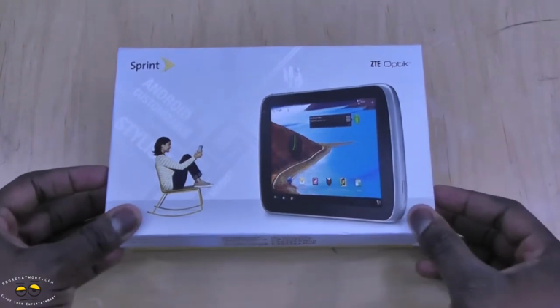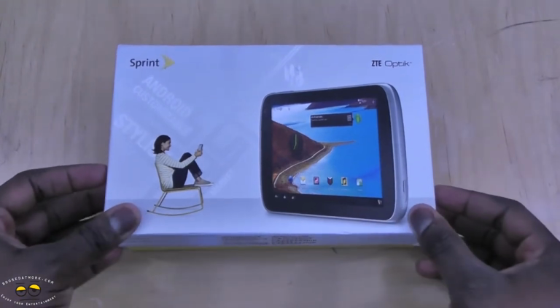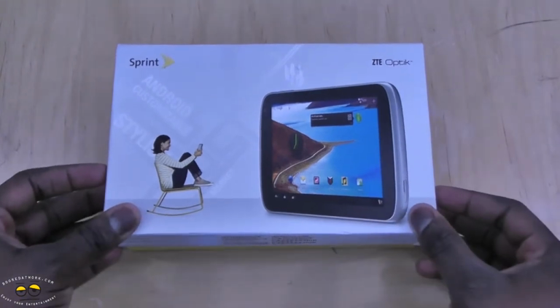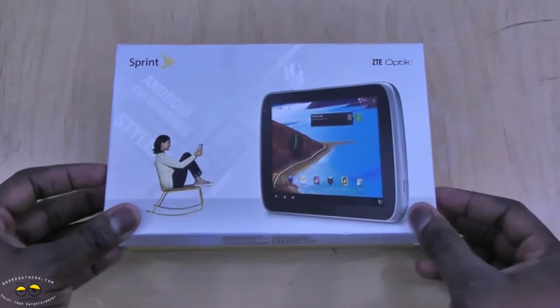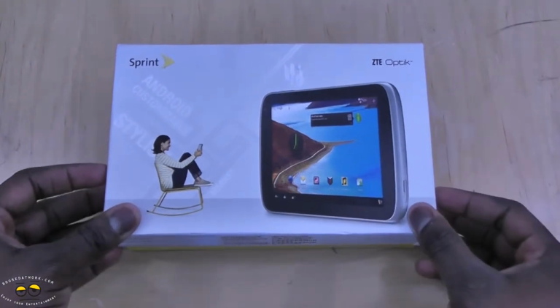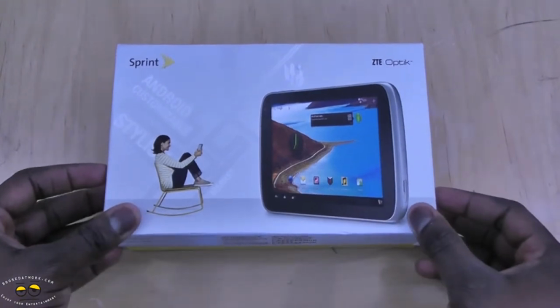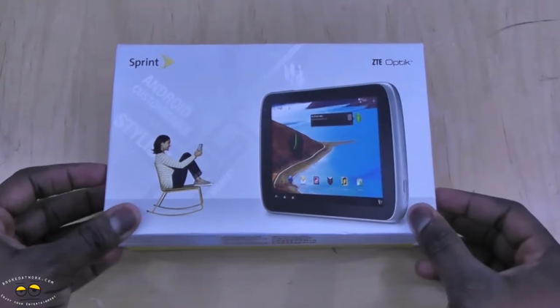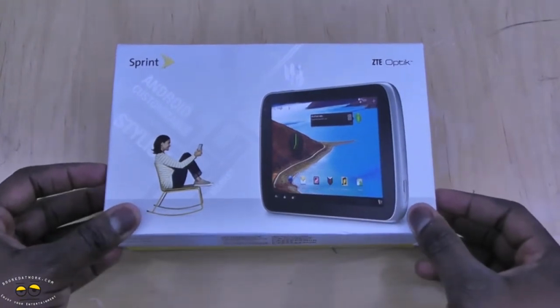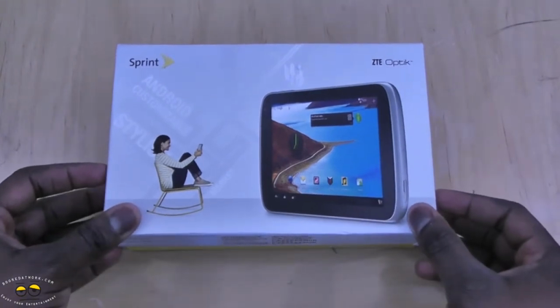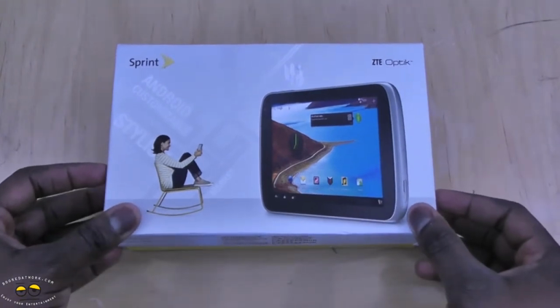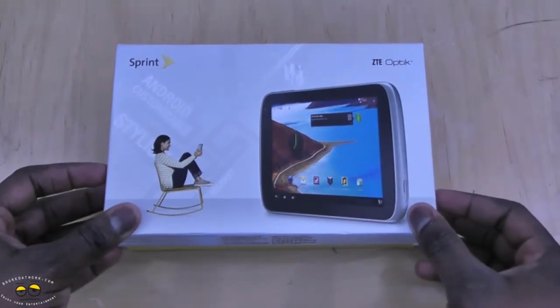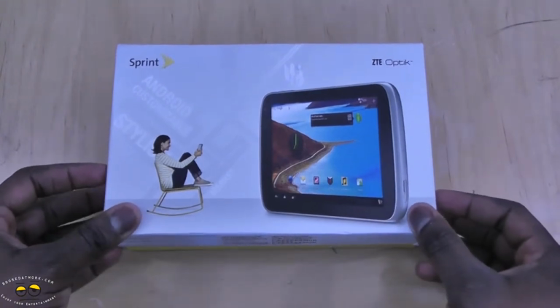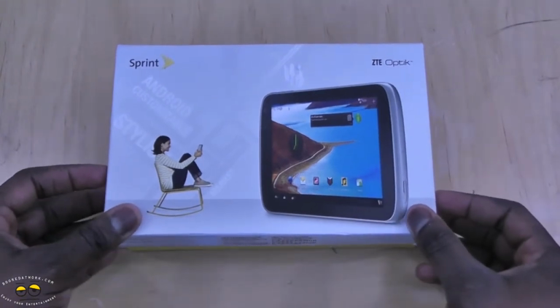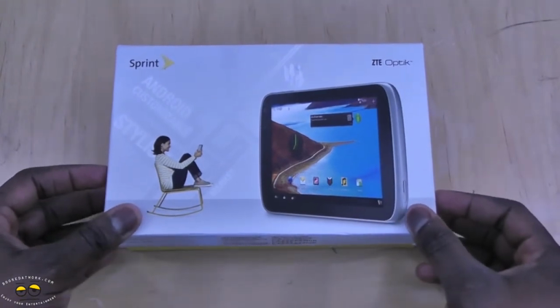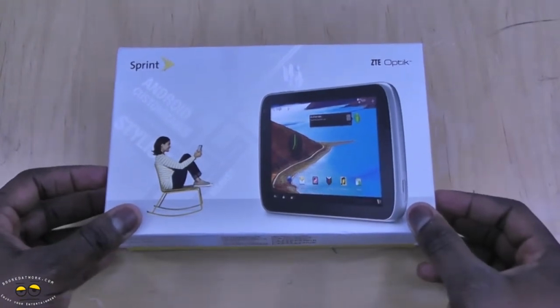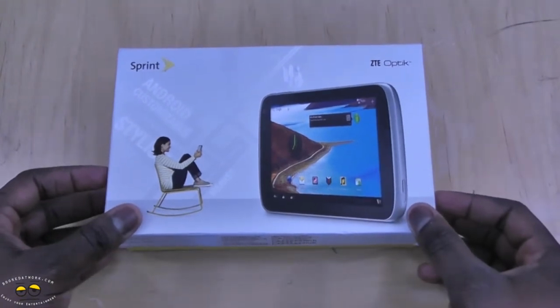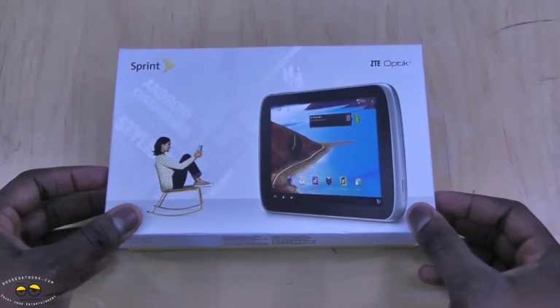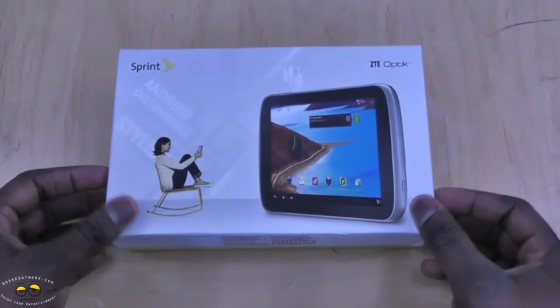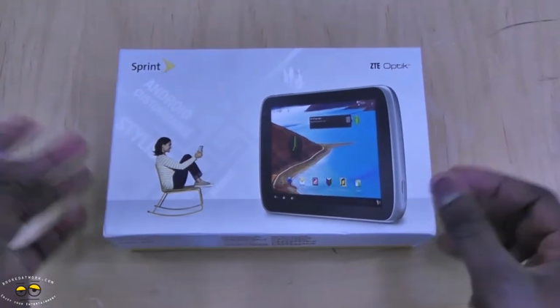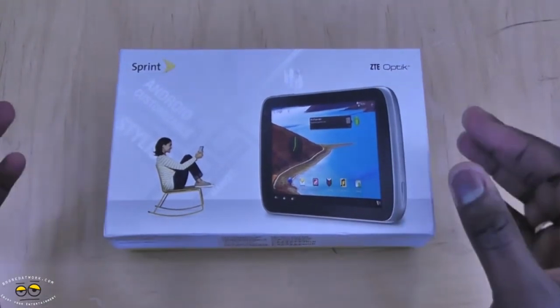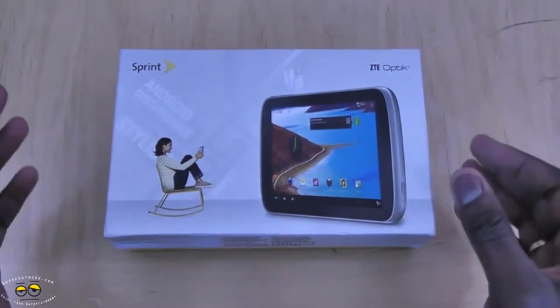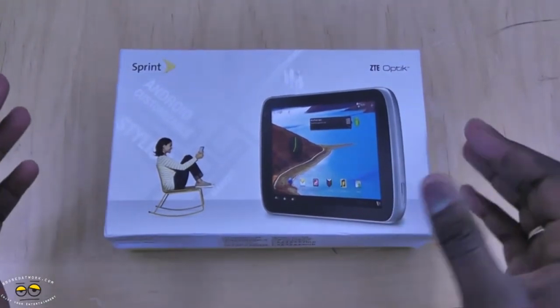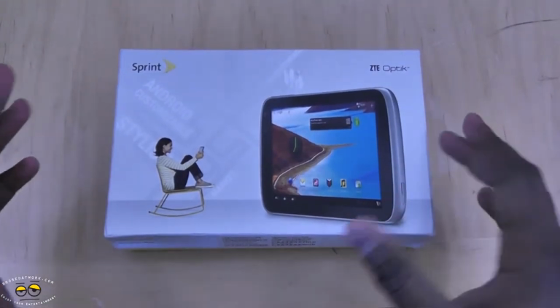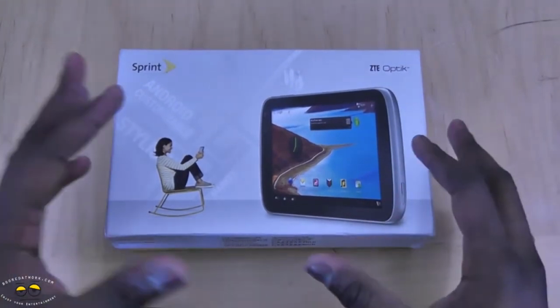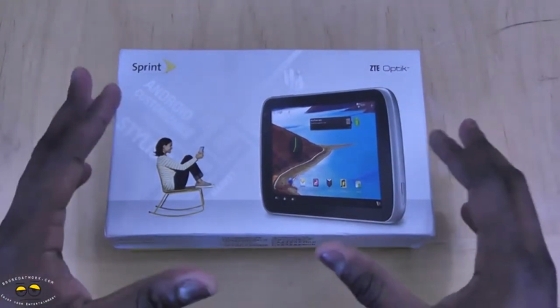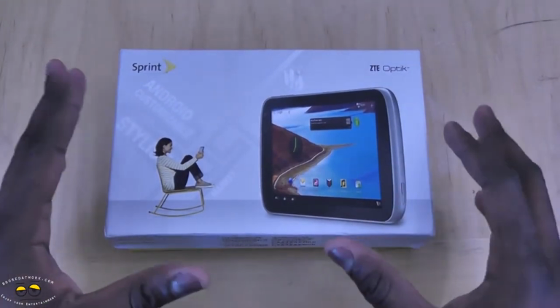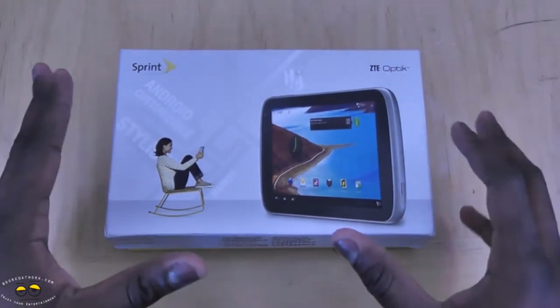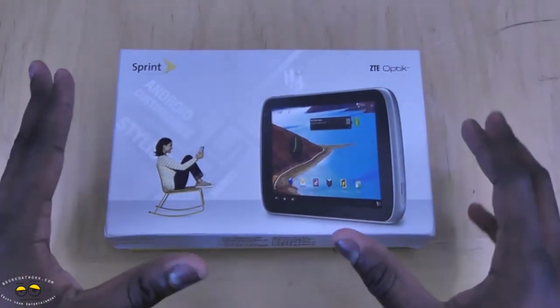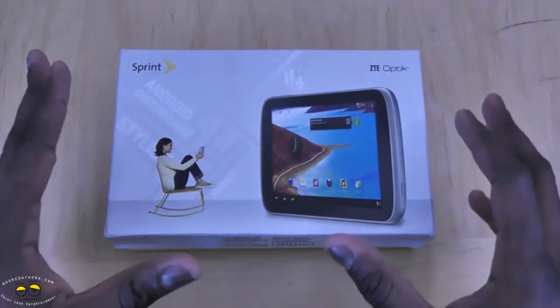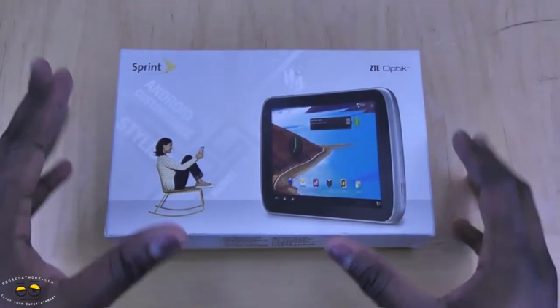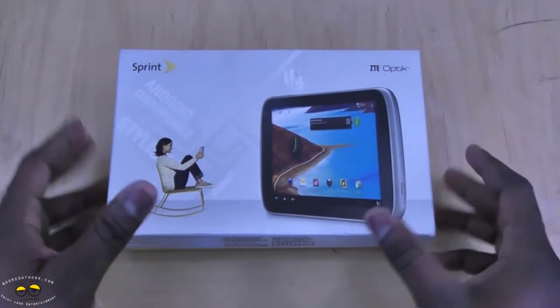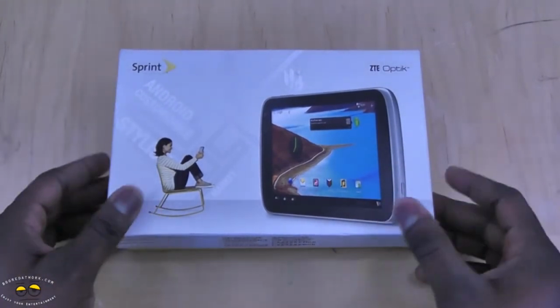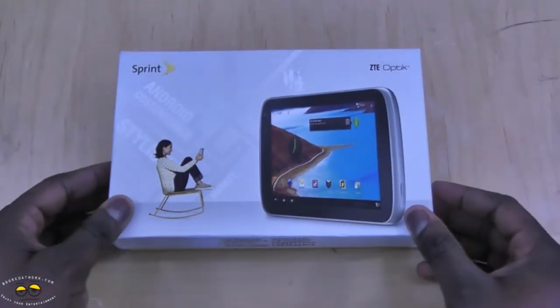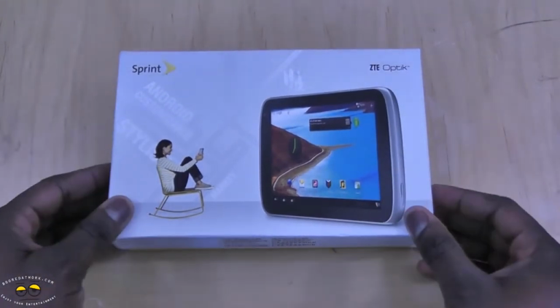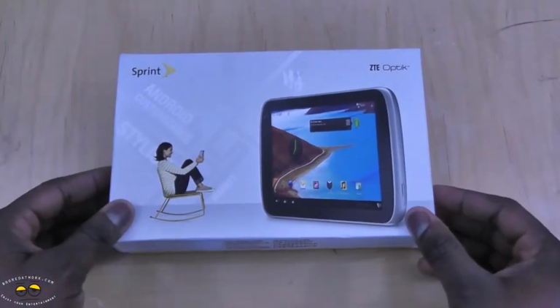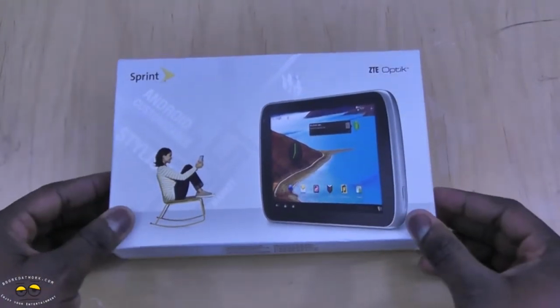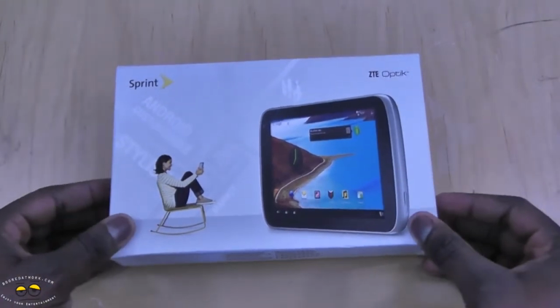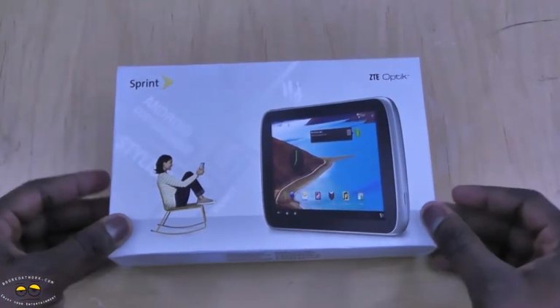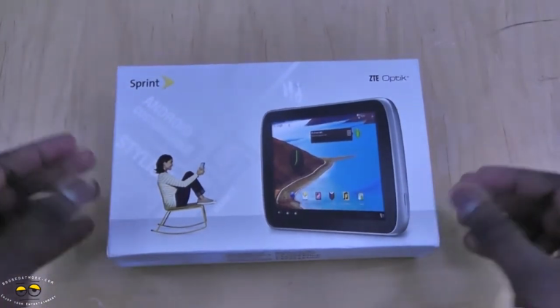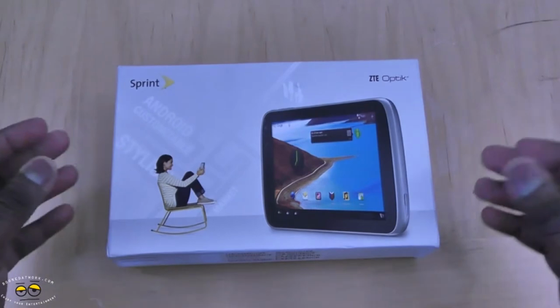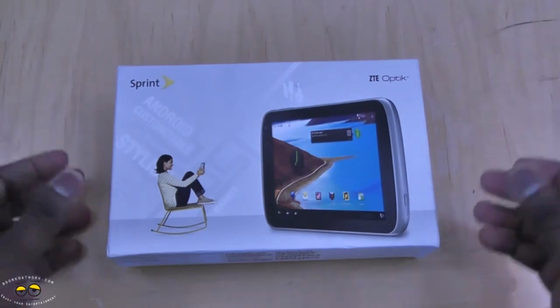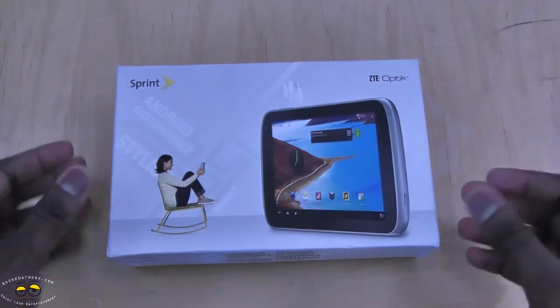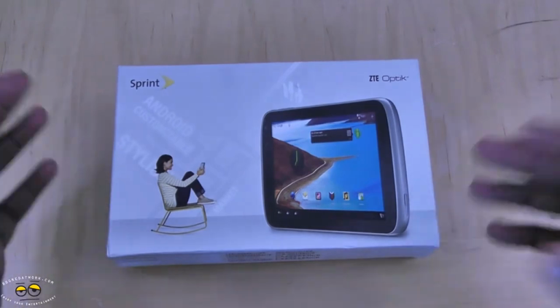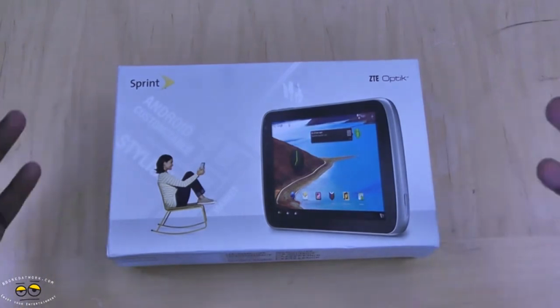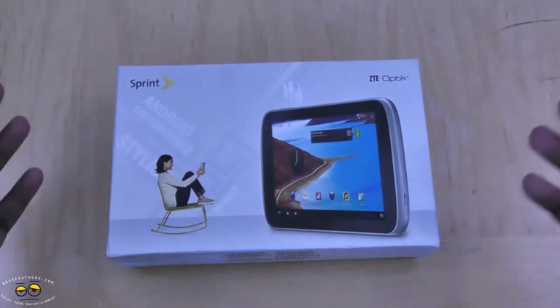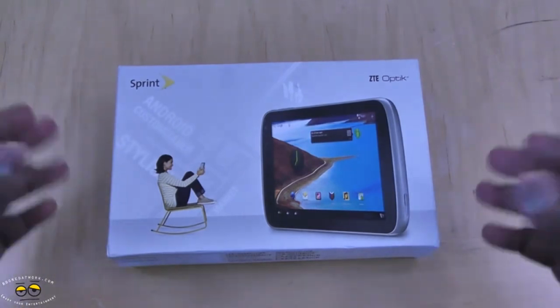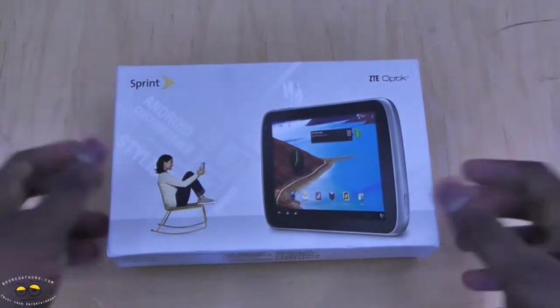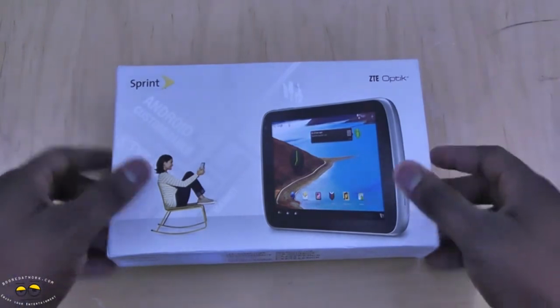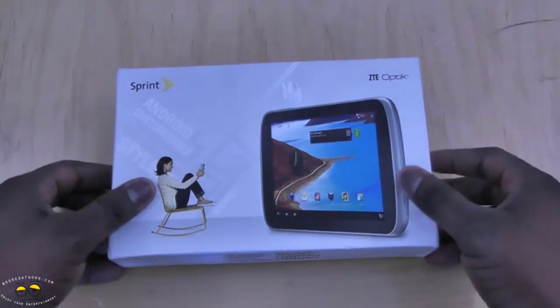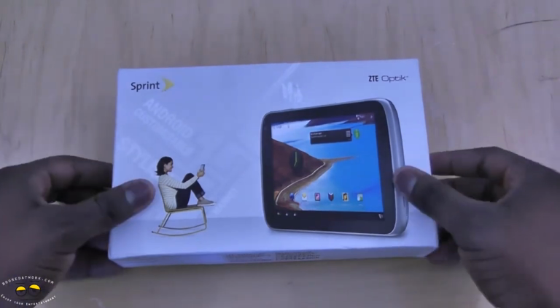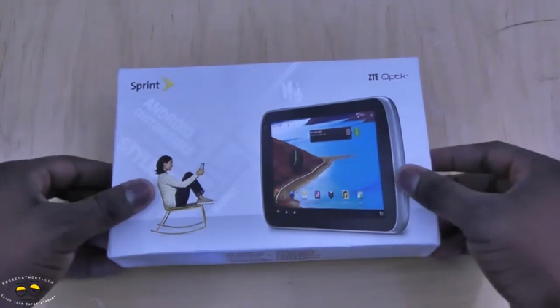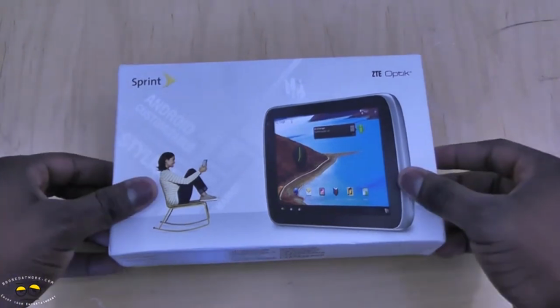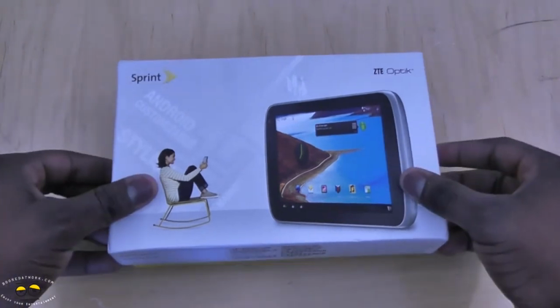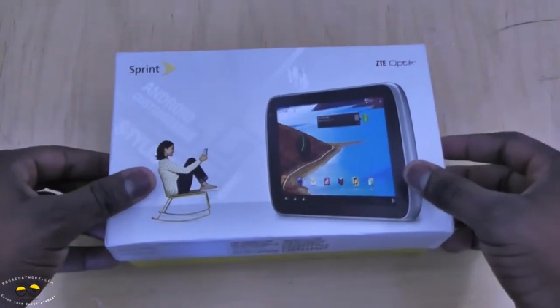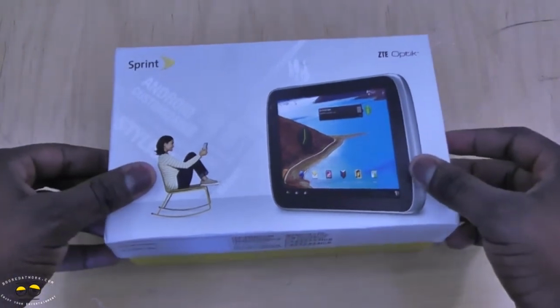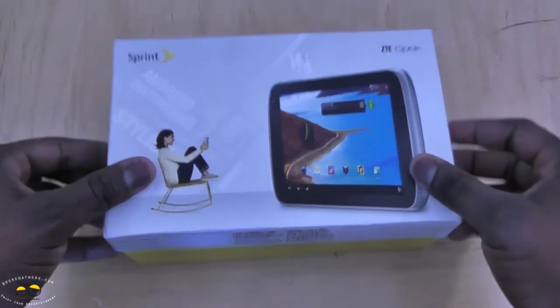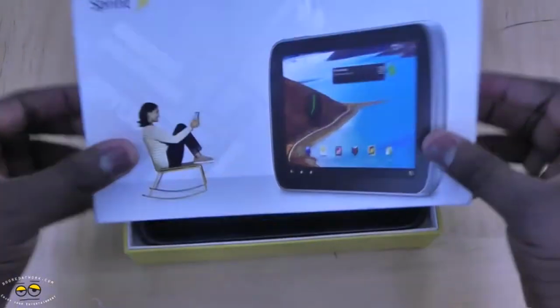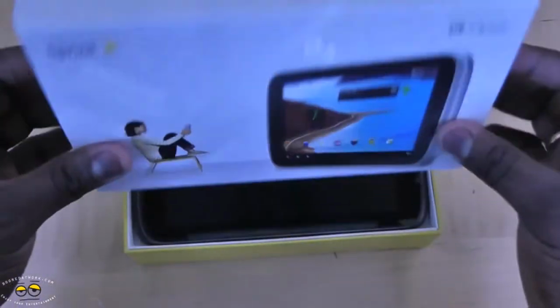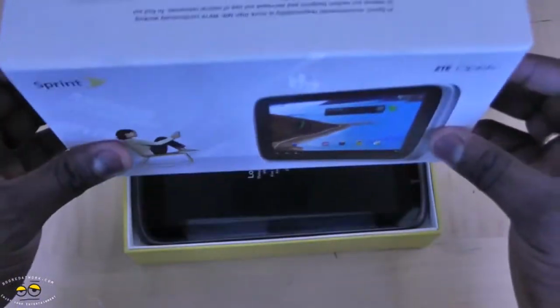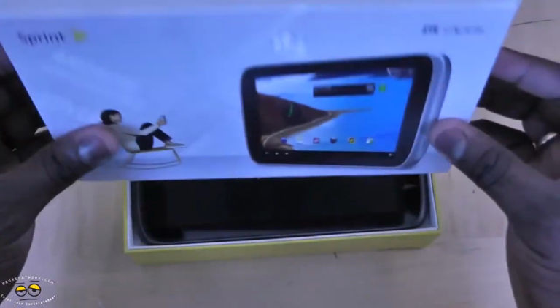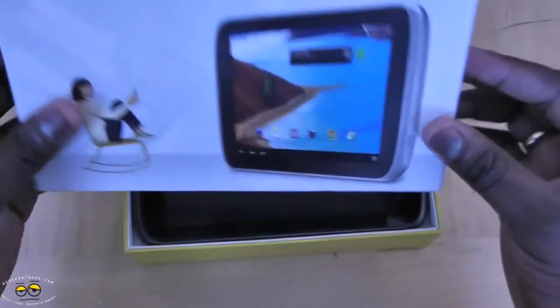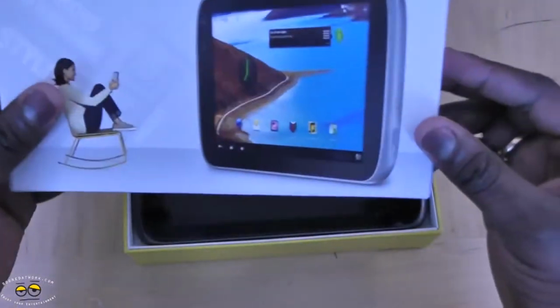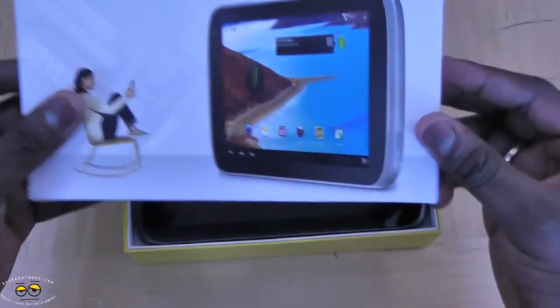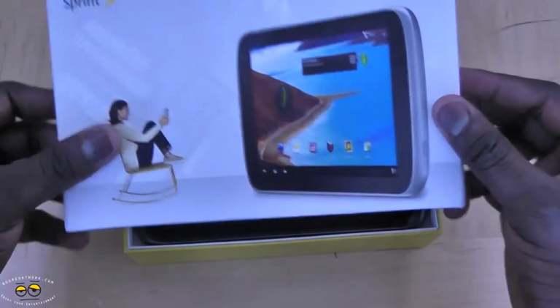ZTE has done a lot to jump into the US market. You can see they're doing a lot of things to improve and expand the user base. So let's open this up.